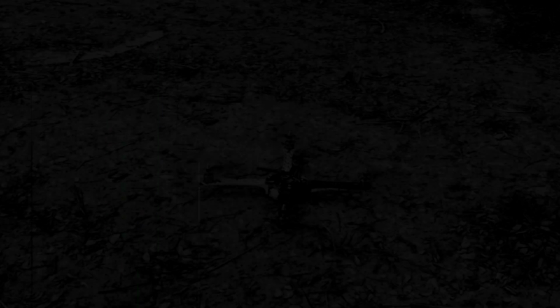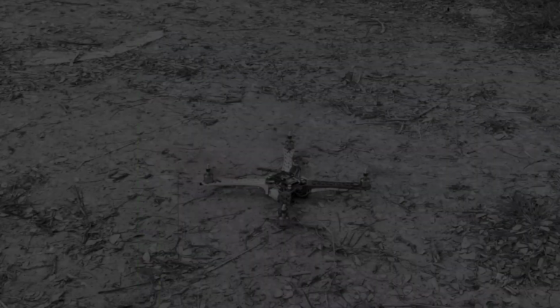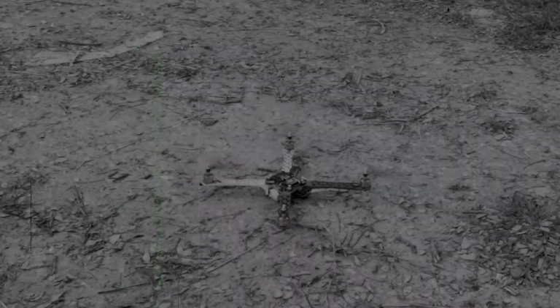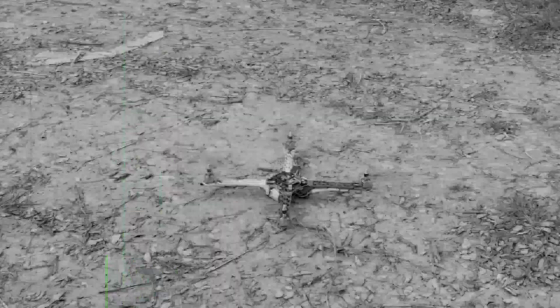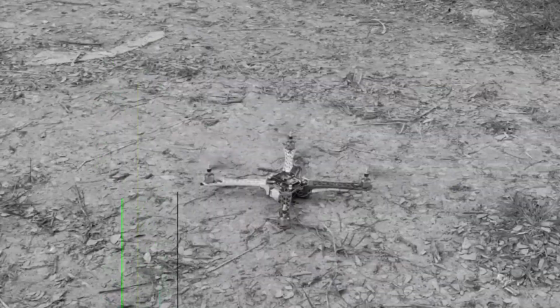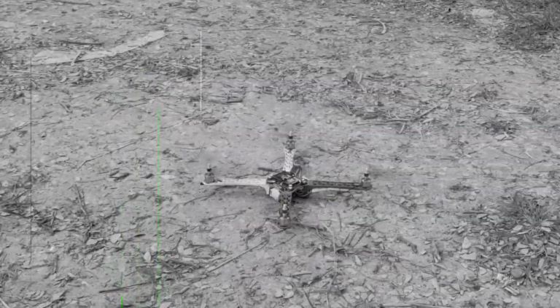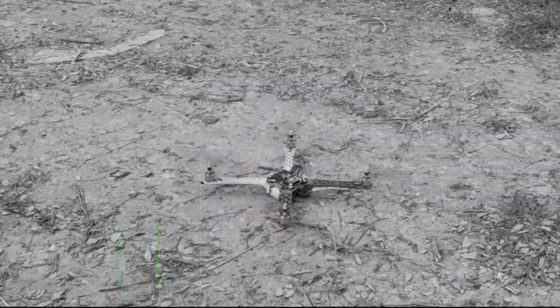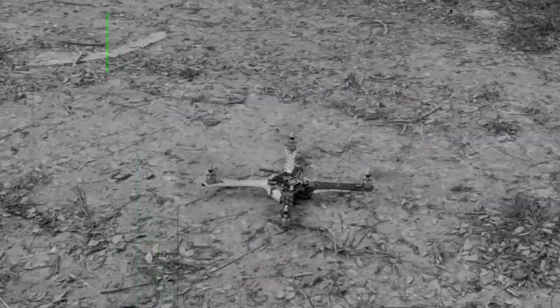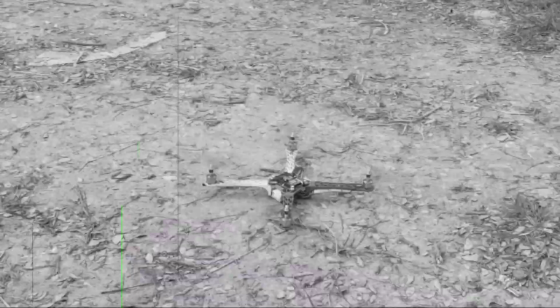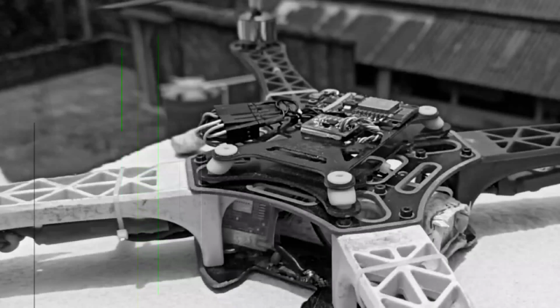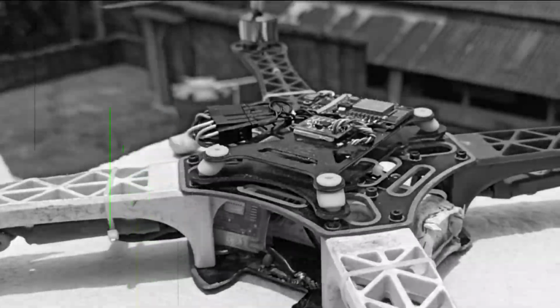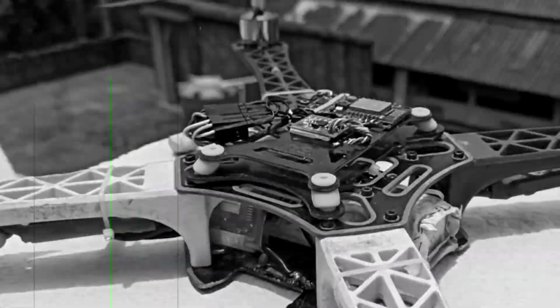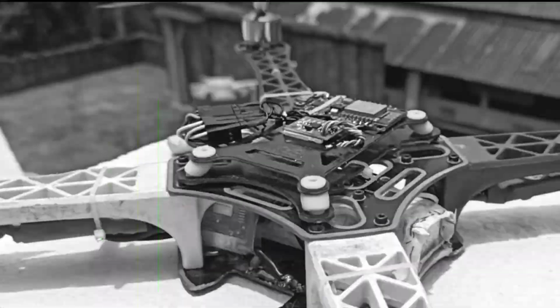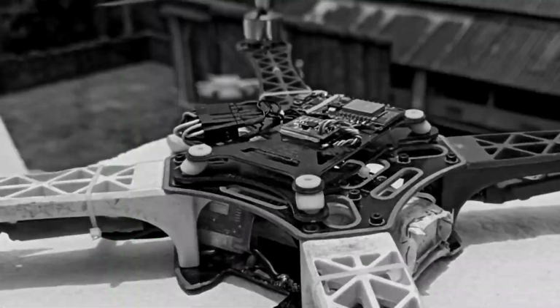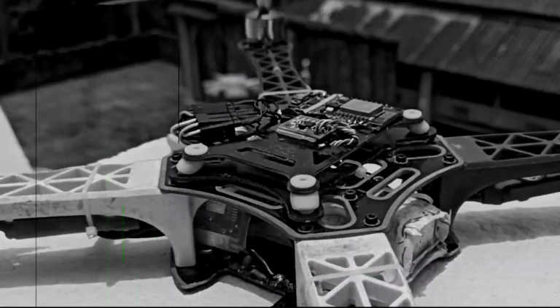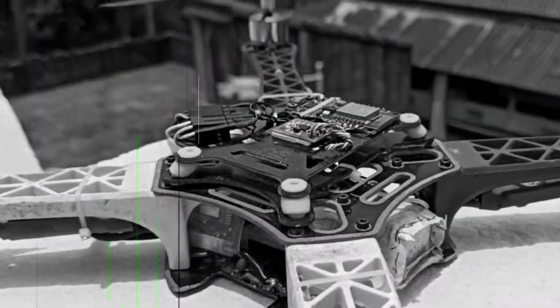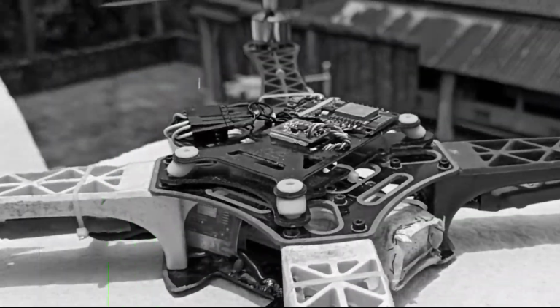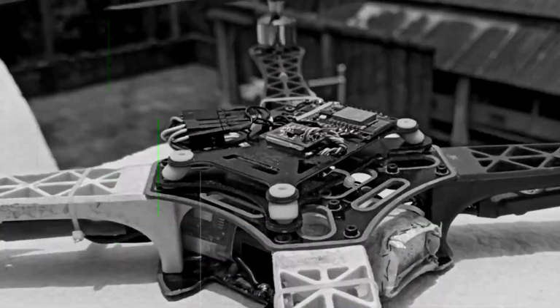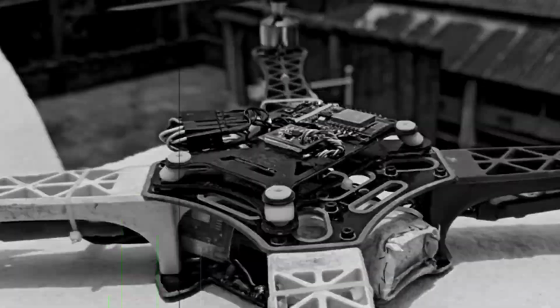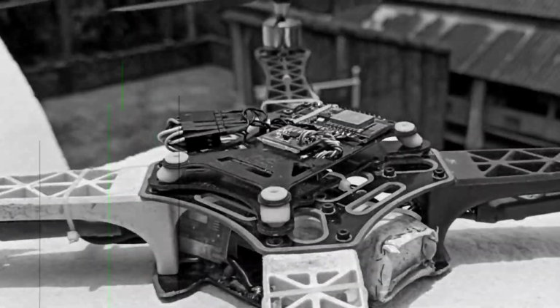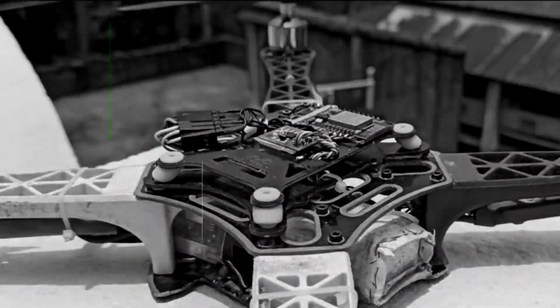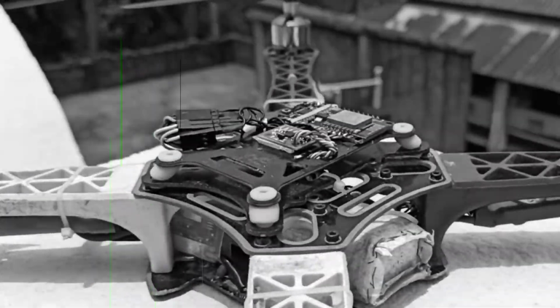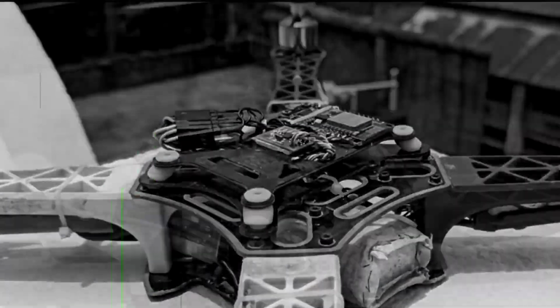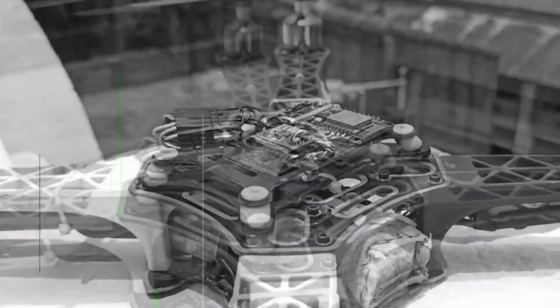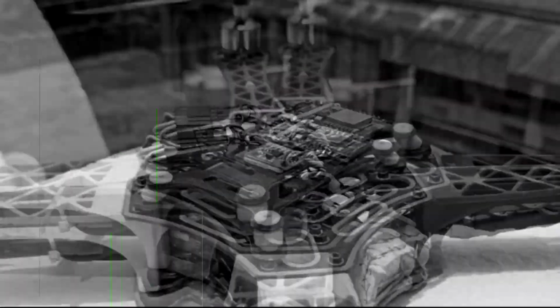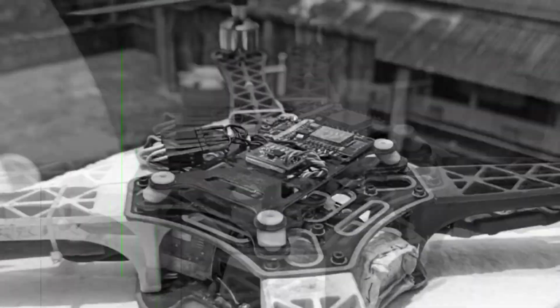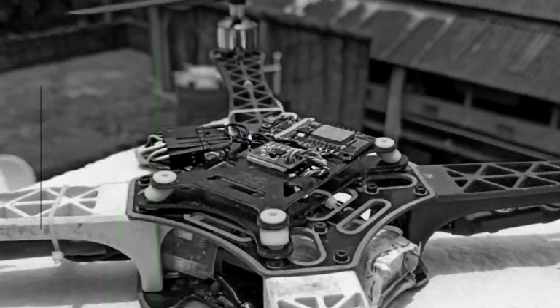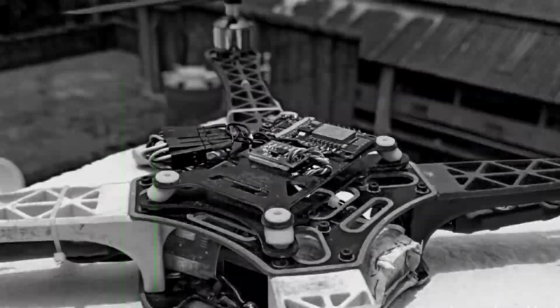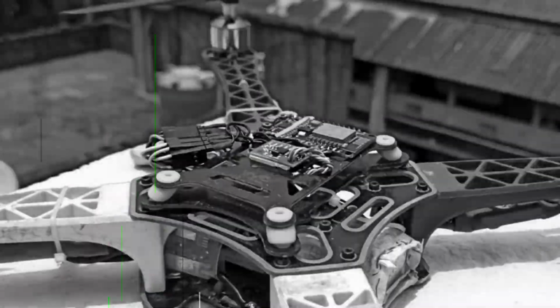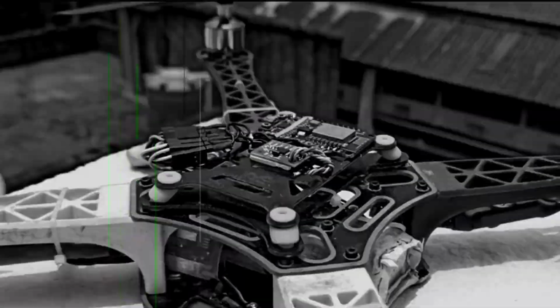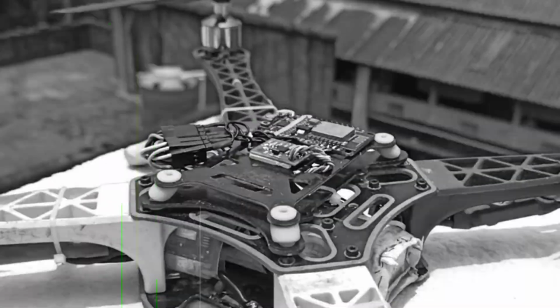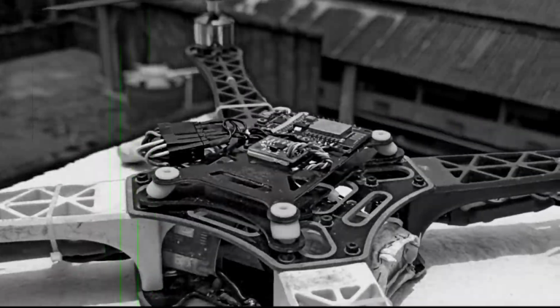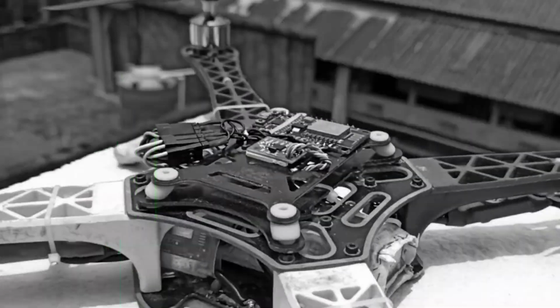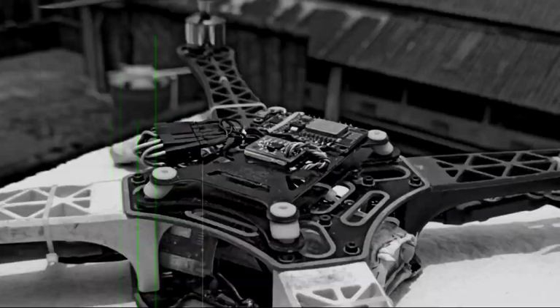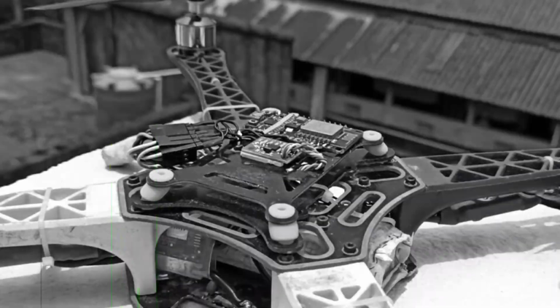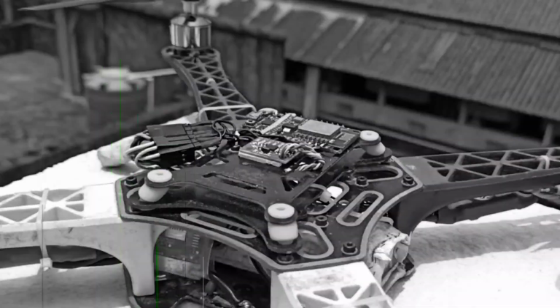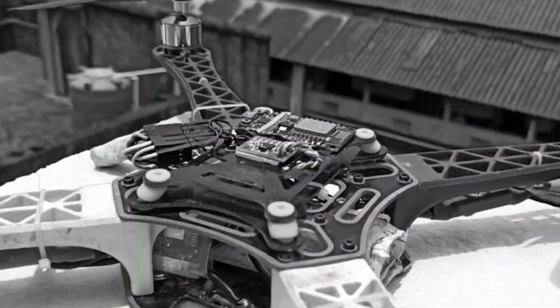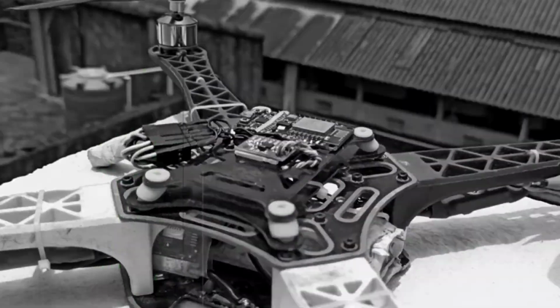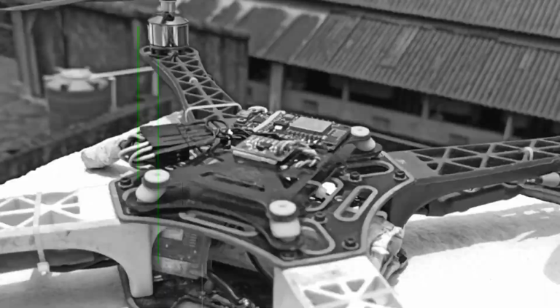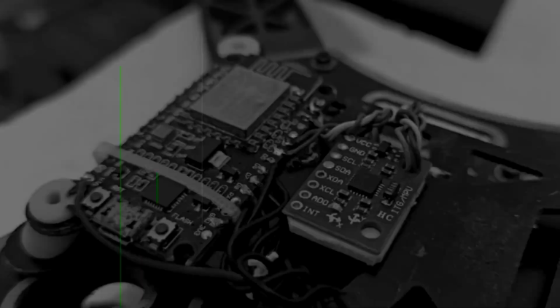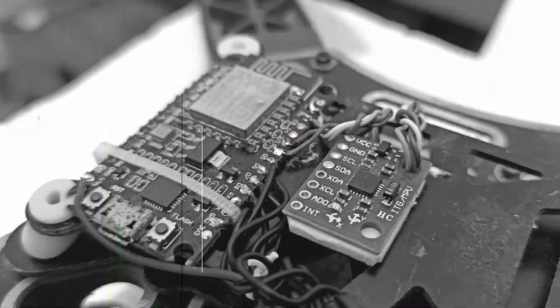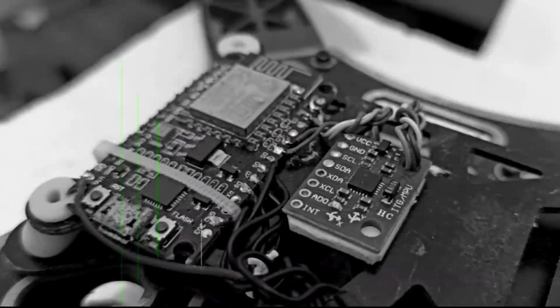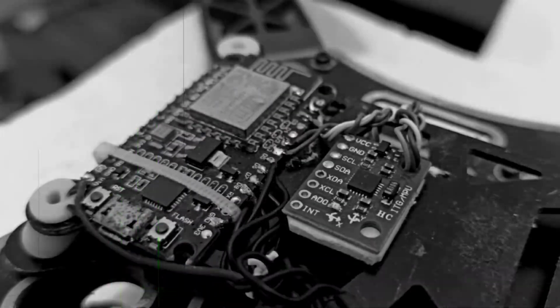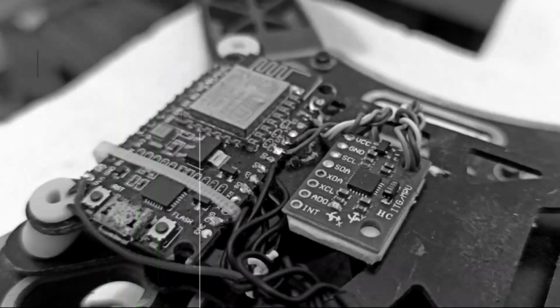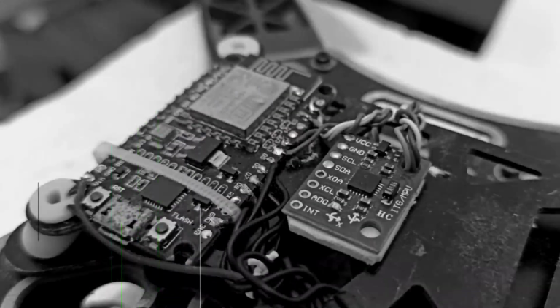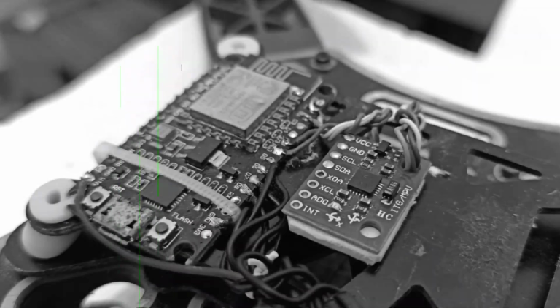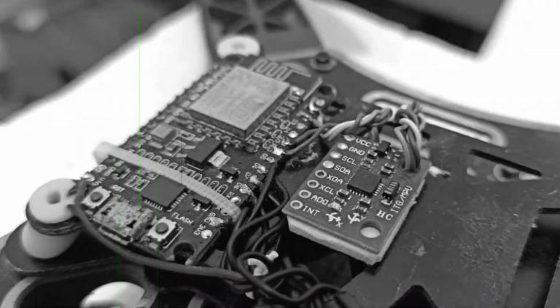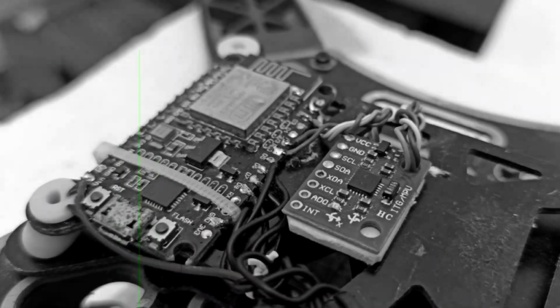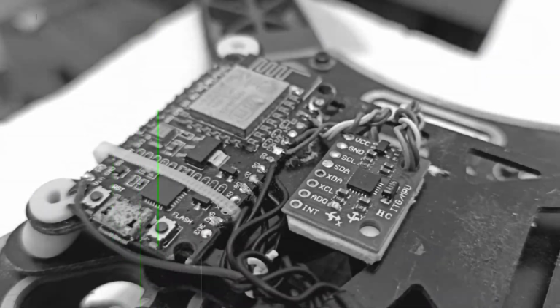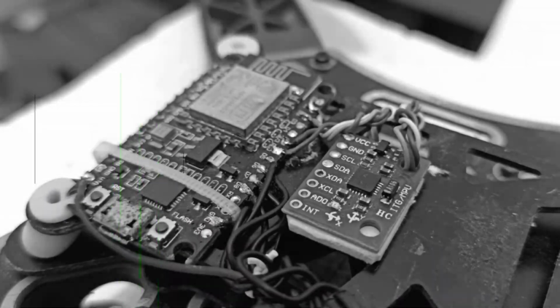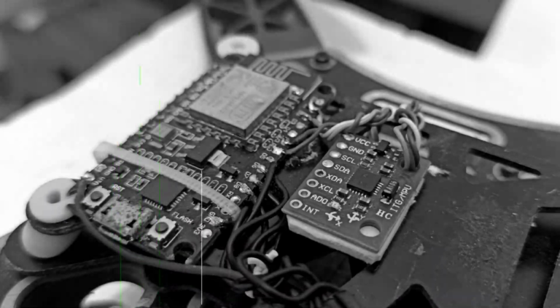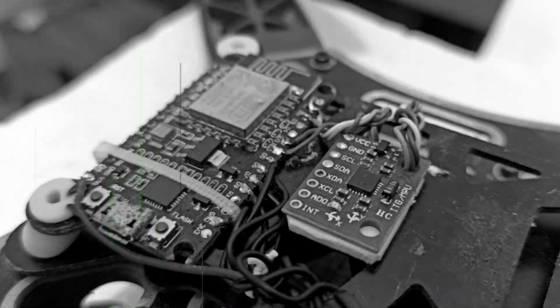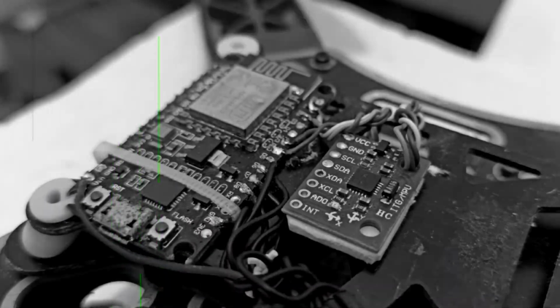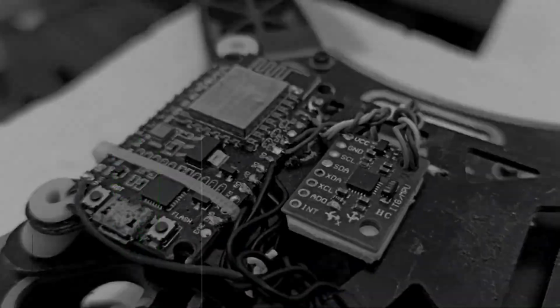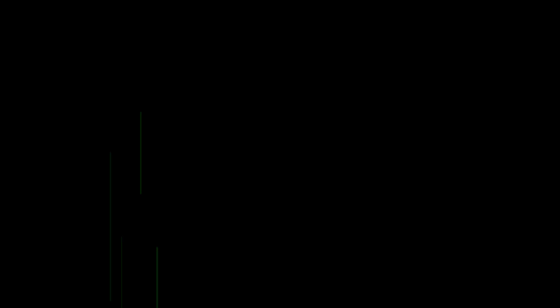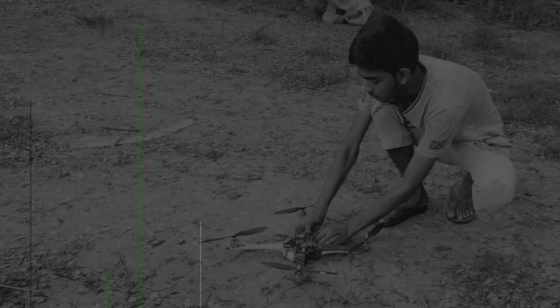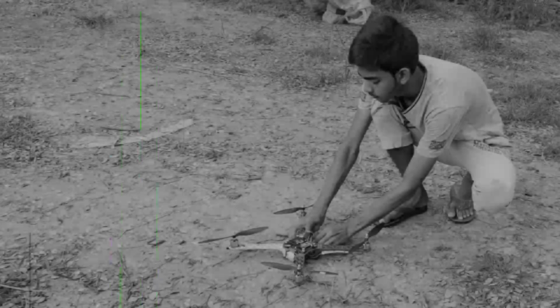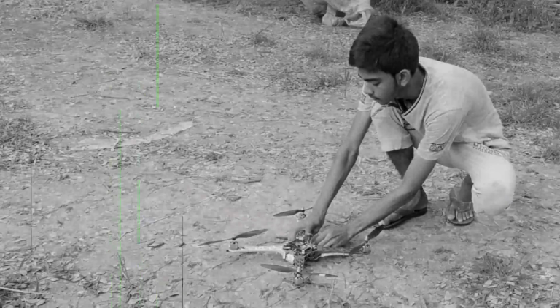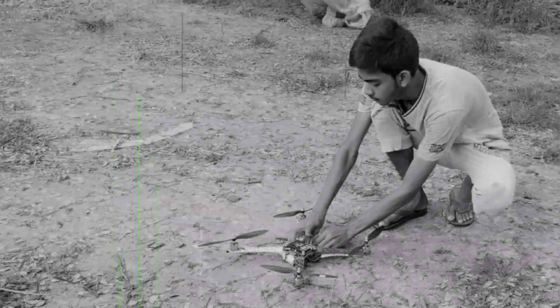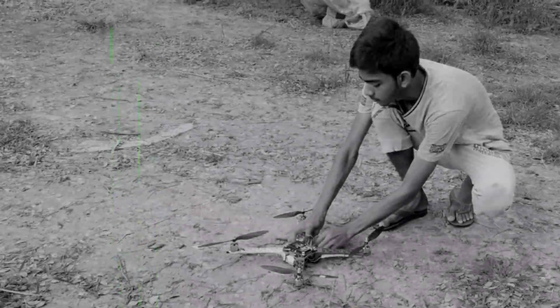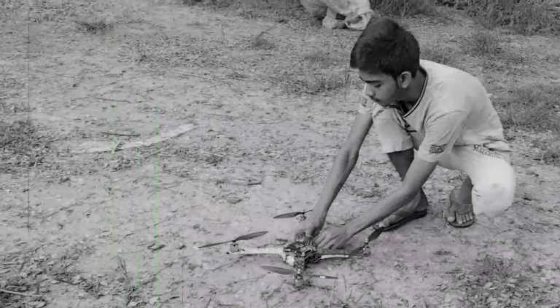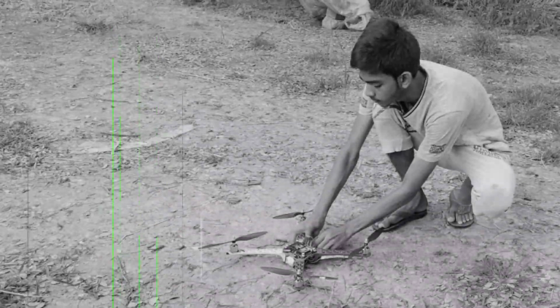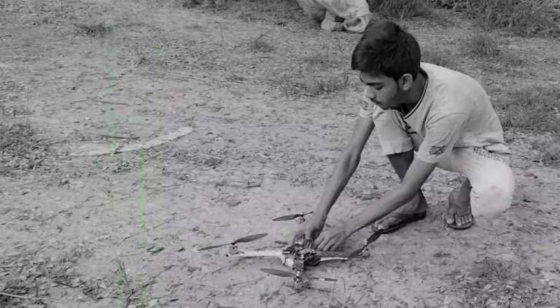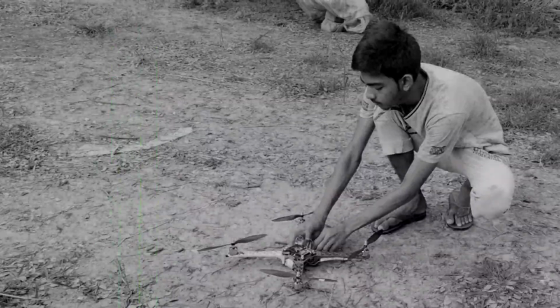I've always been ambitious about my own flight controller. I already made one before, but that was on a basic level. So here it is.